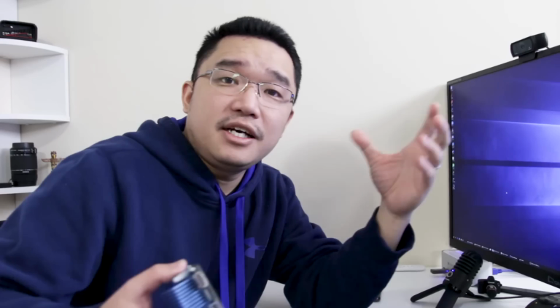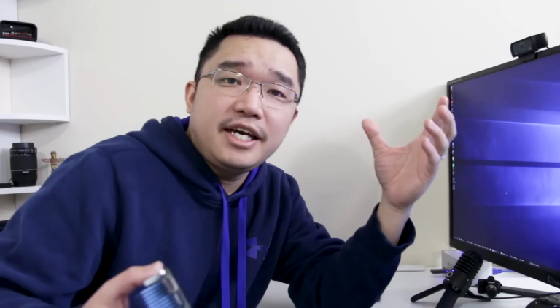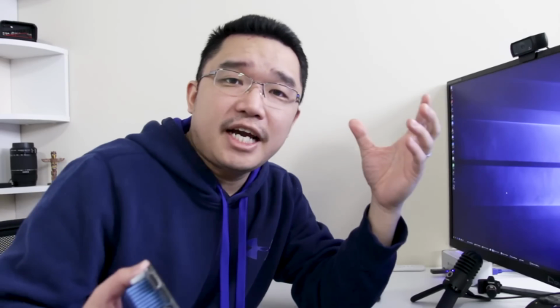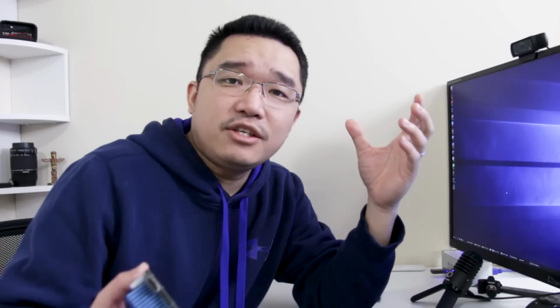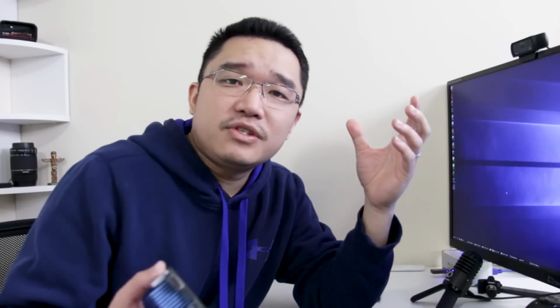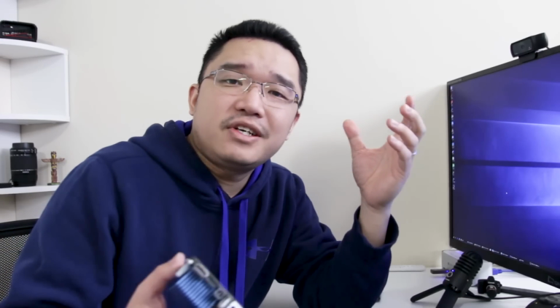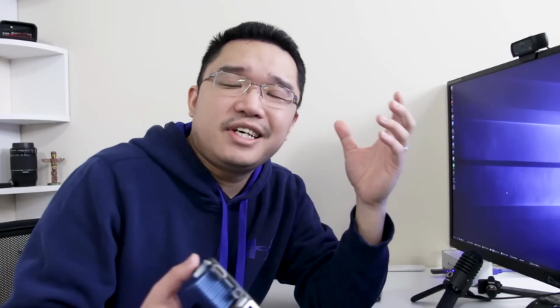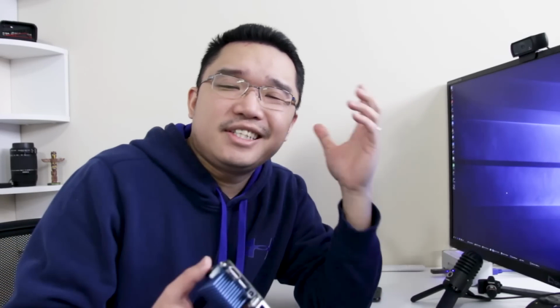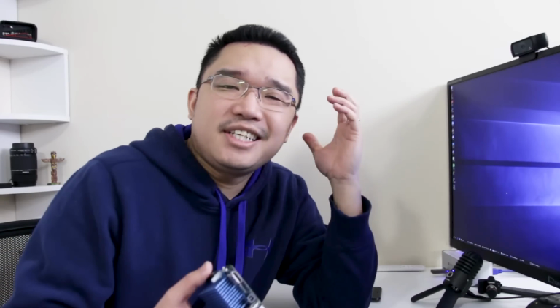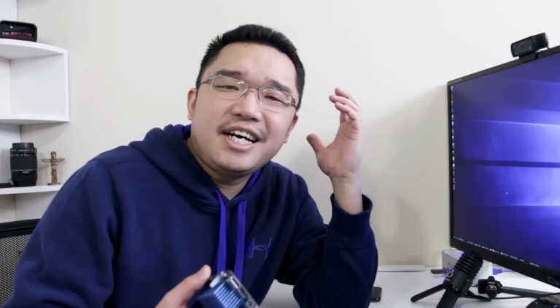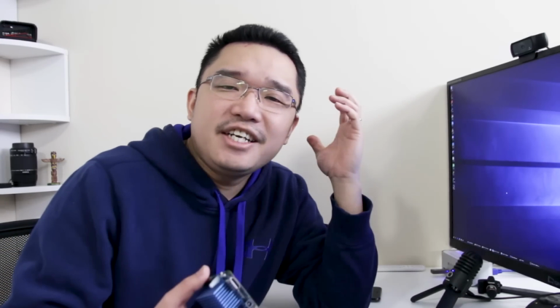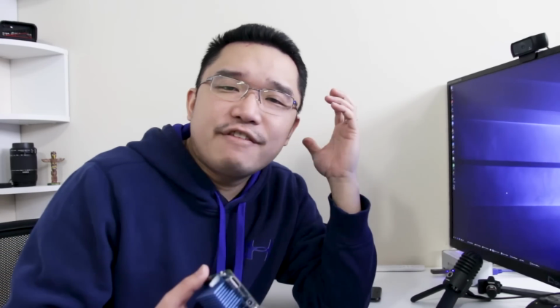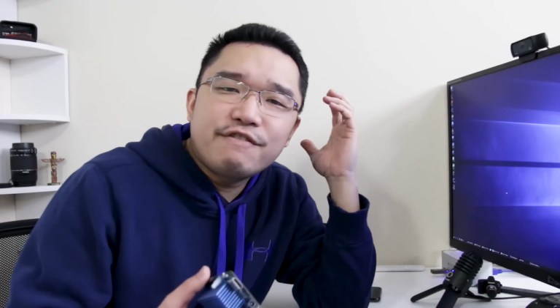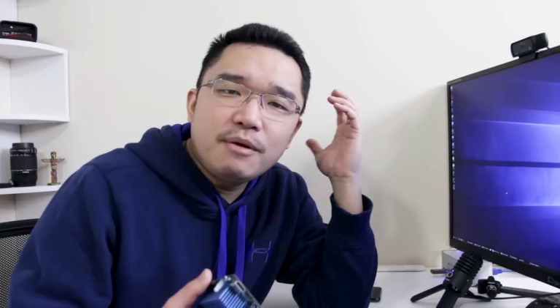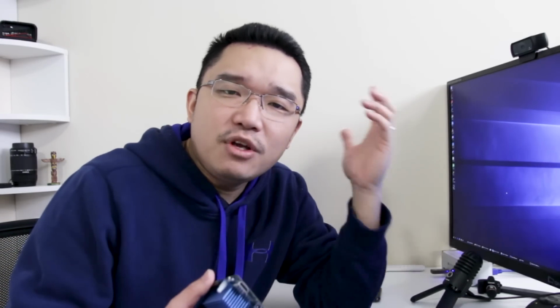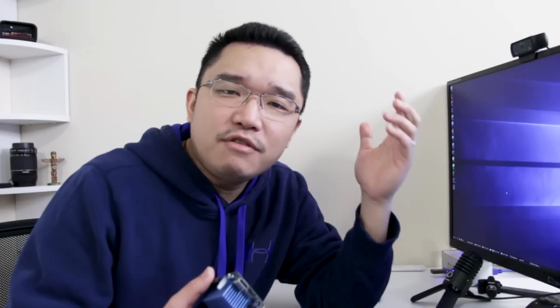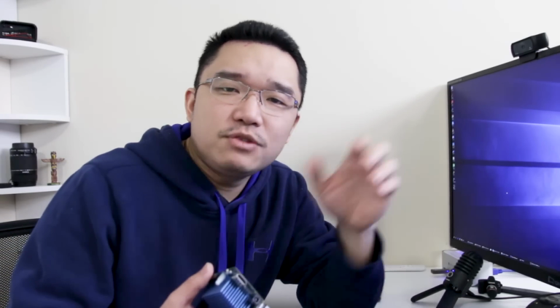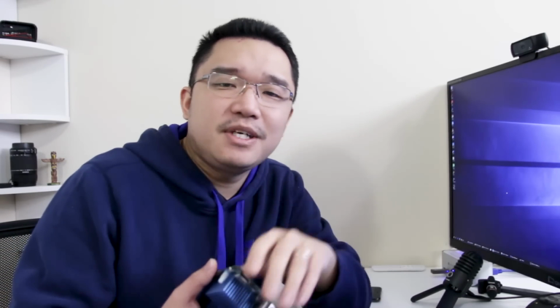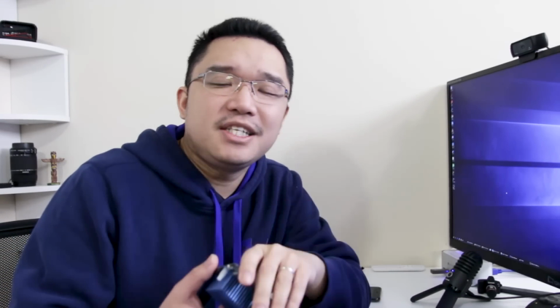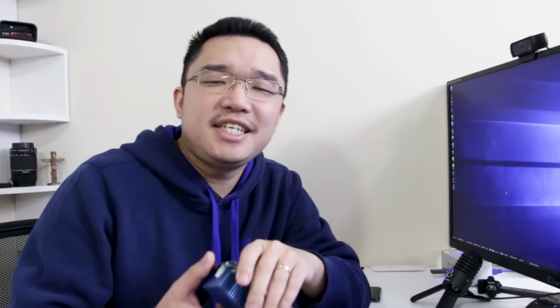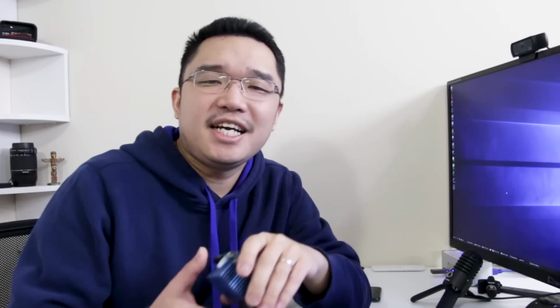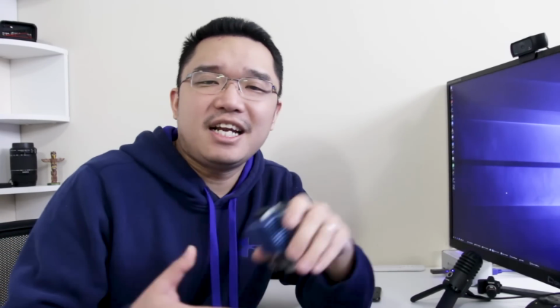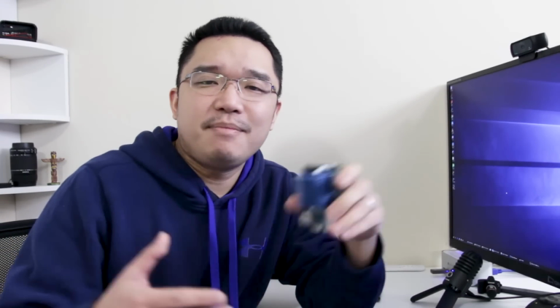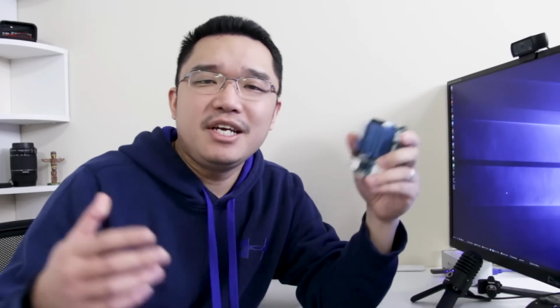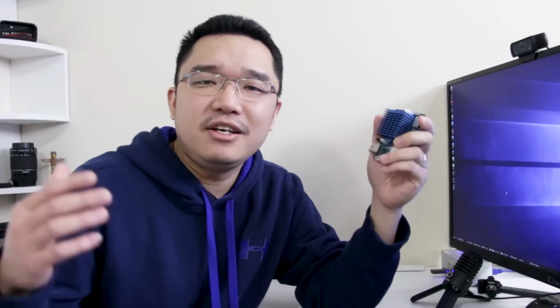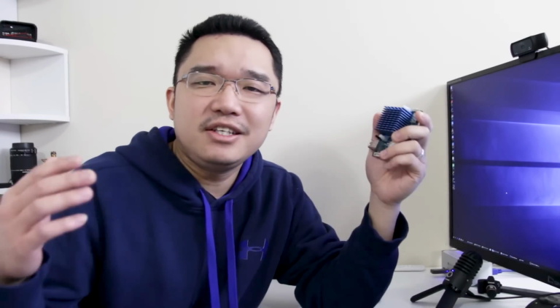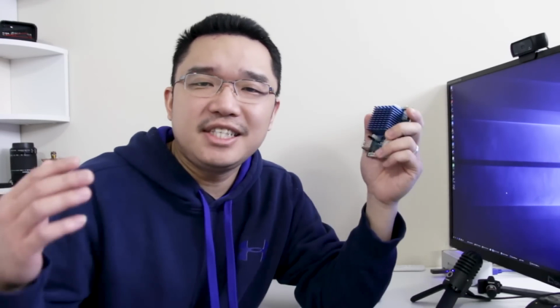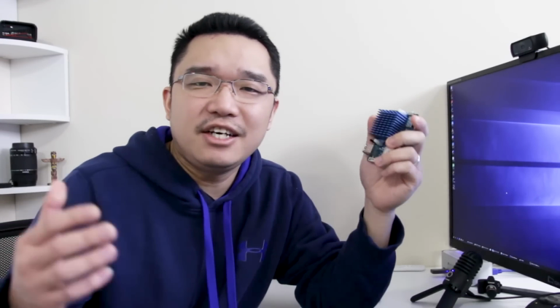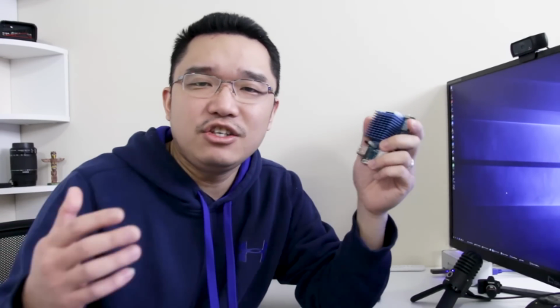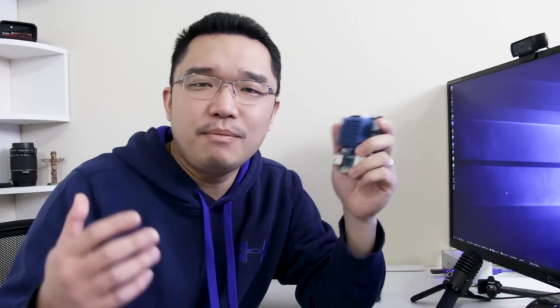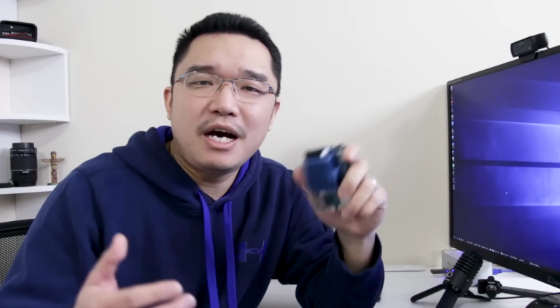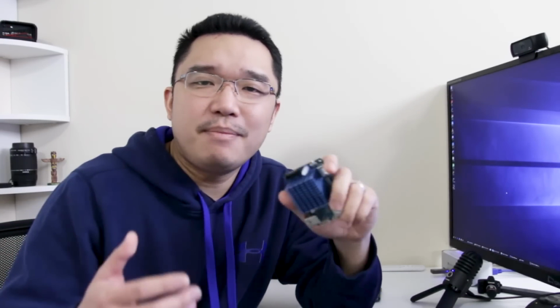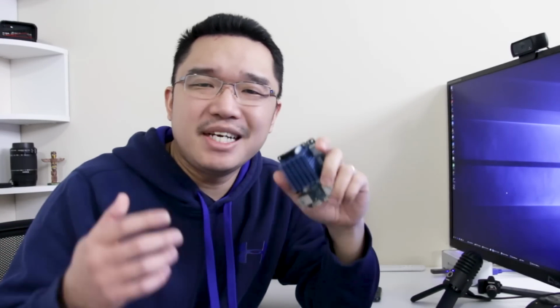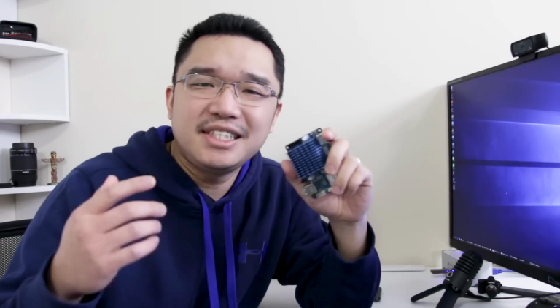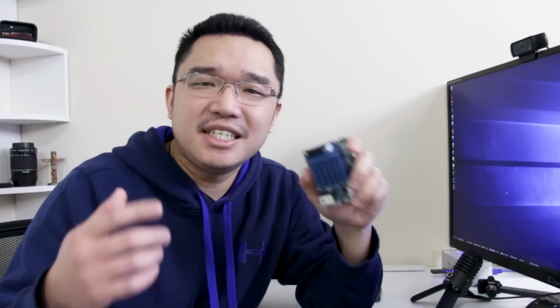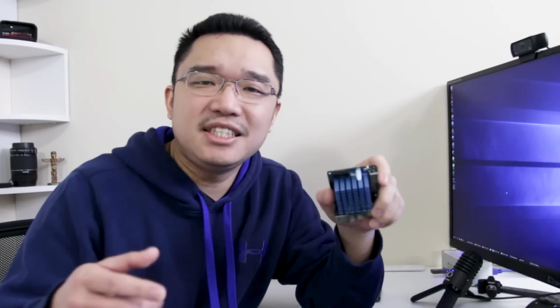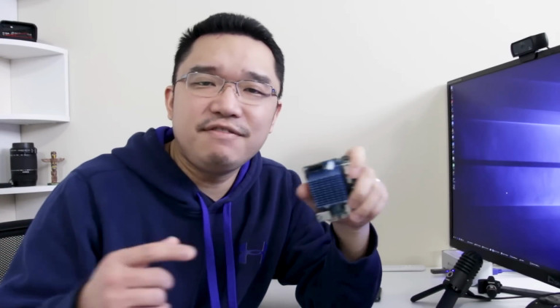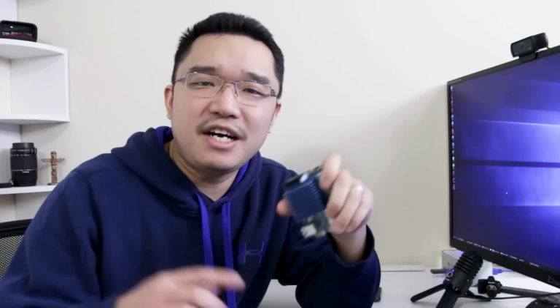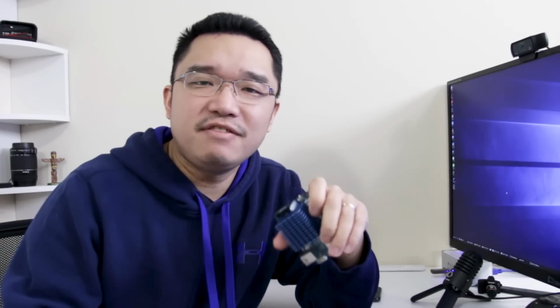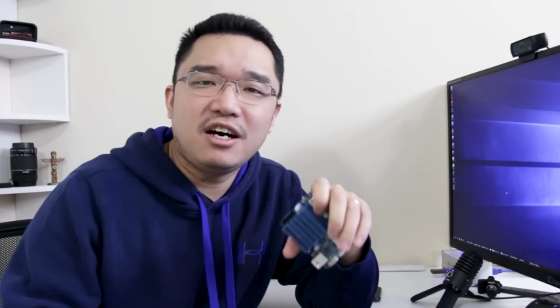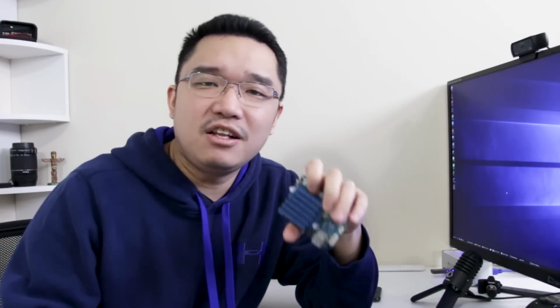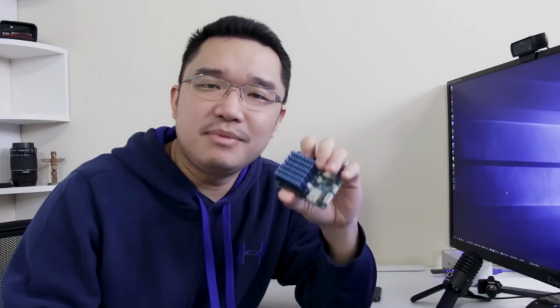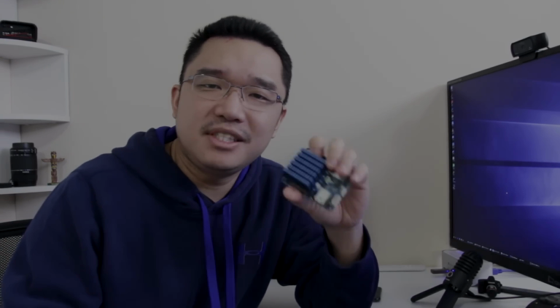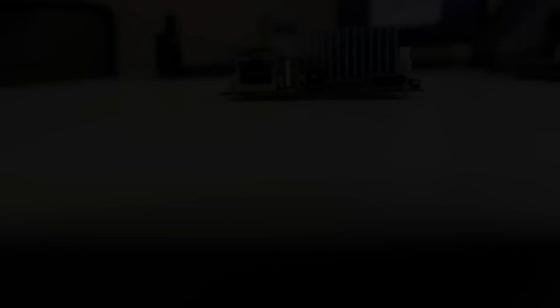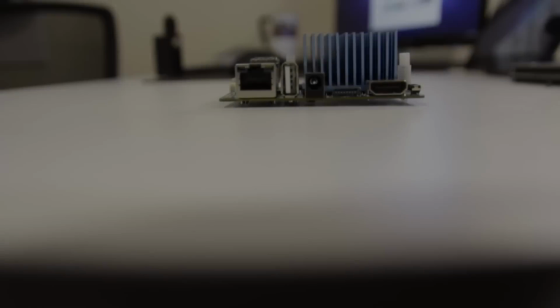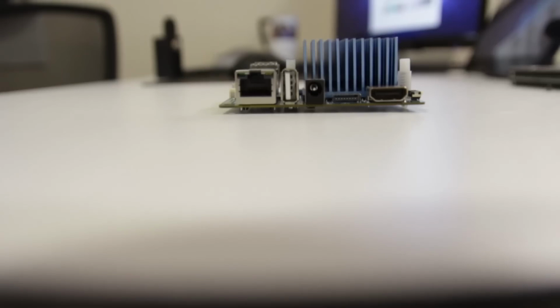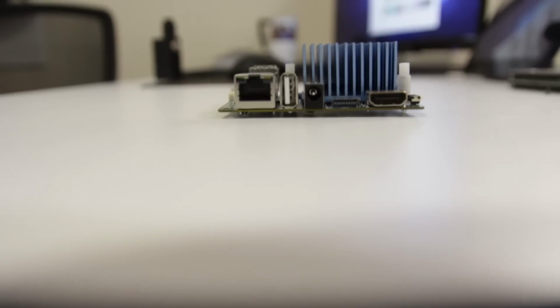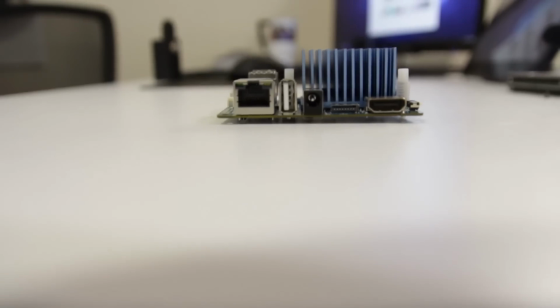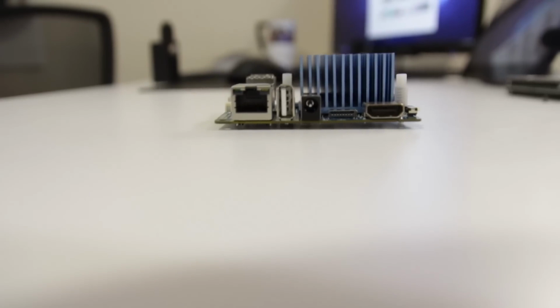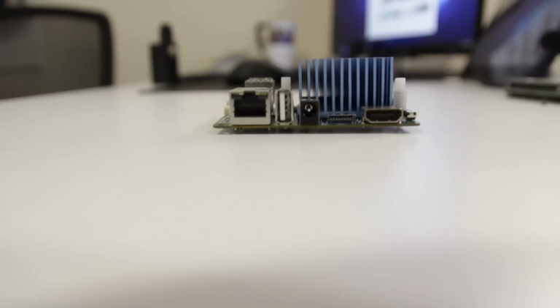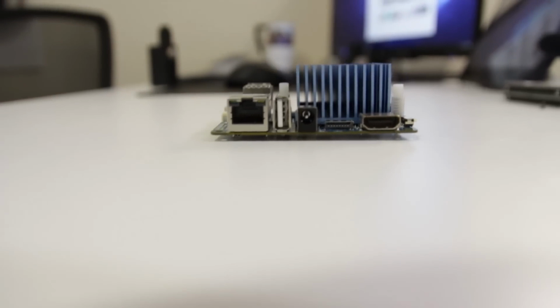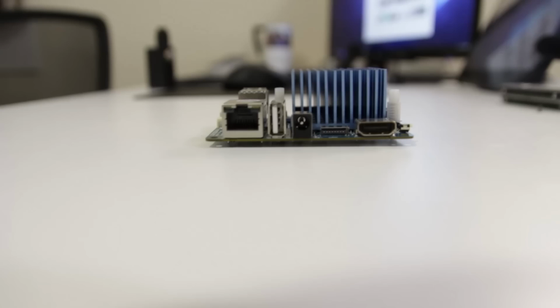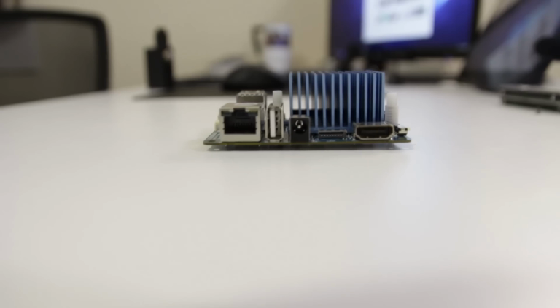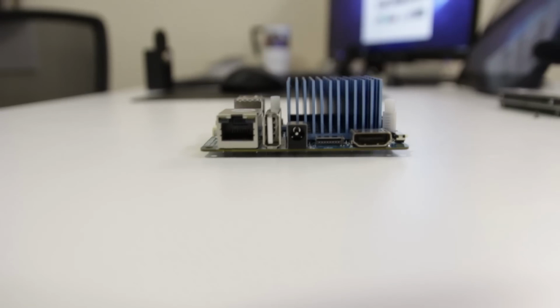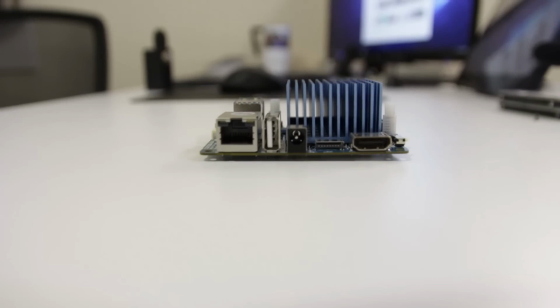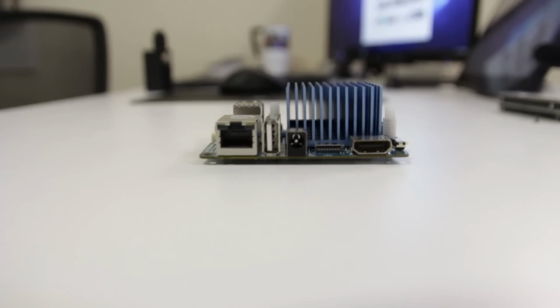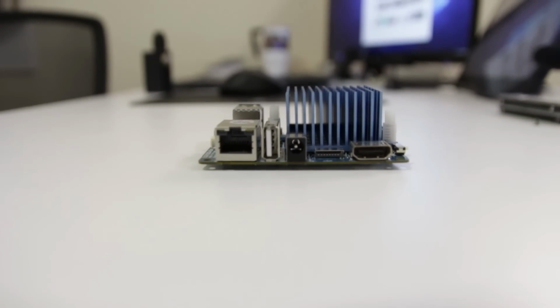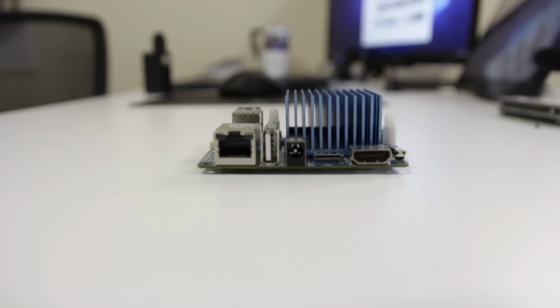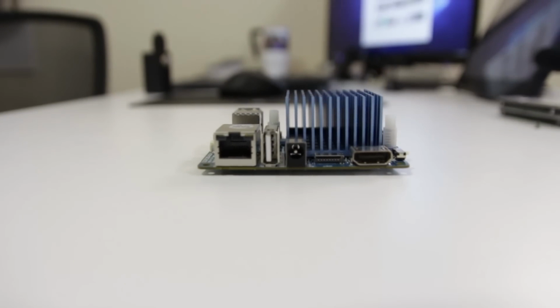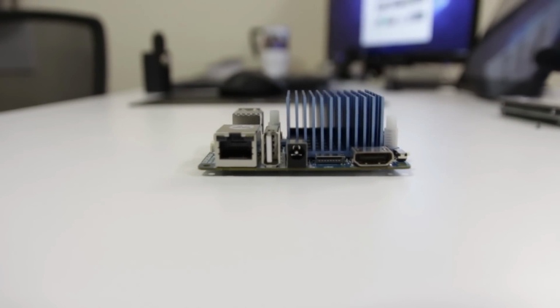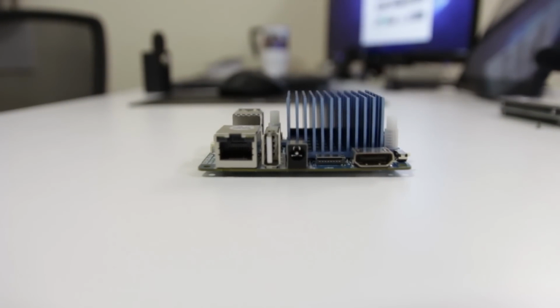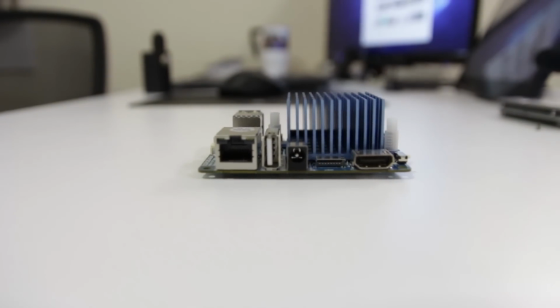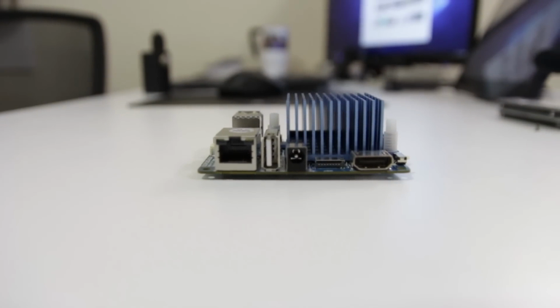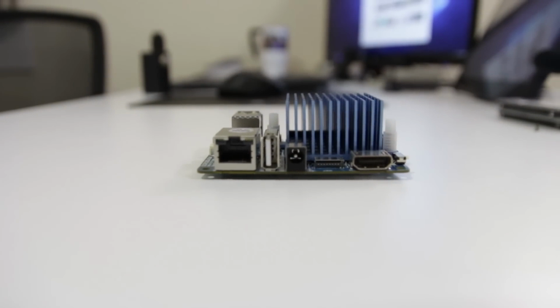Hey guys, what's going on? It's Don here from Nova Spirit Tech, and I'm here to tell you about my $65 mistake with the Odroid XU4Q.